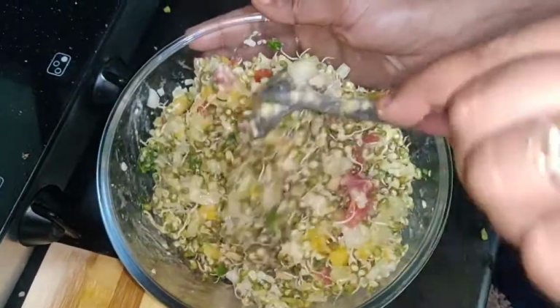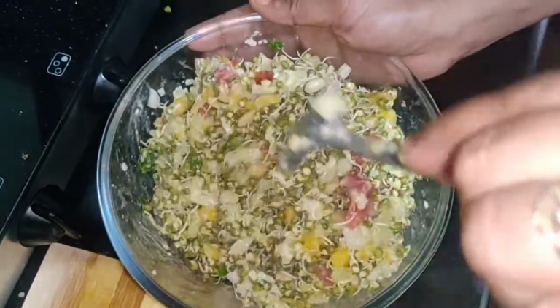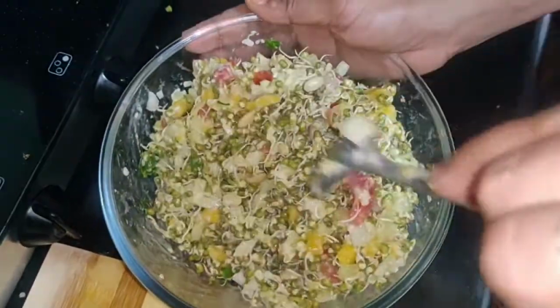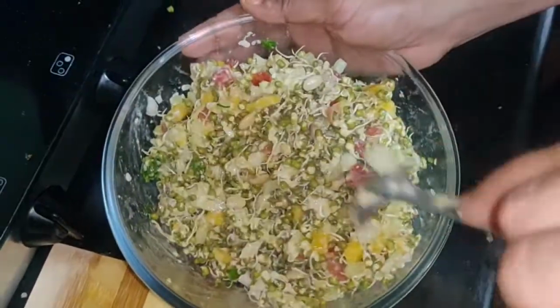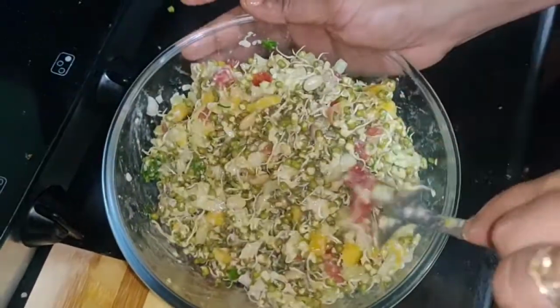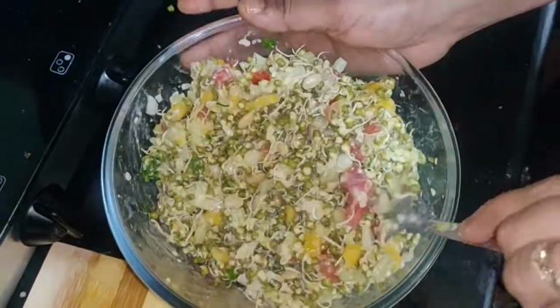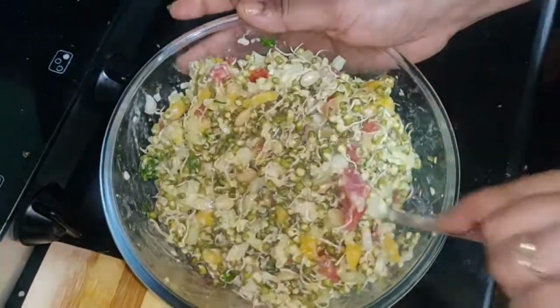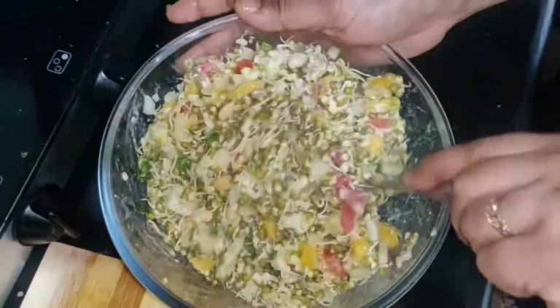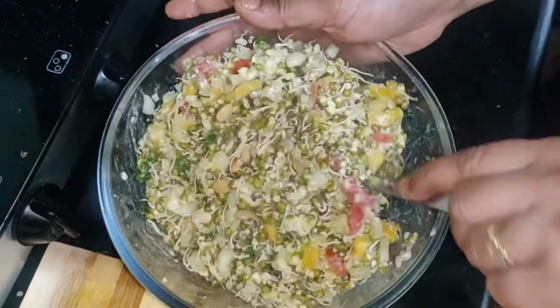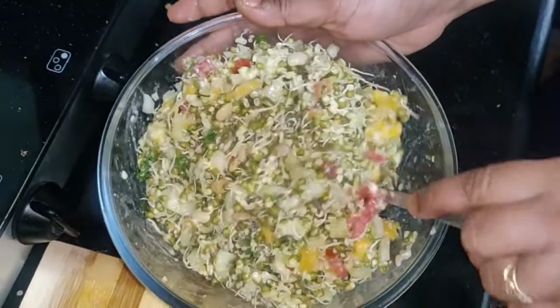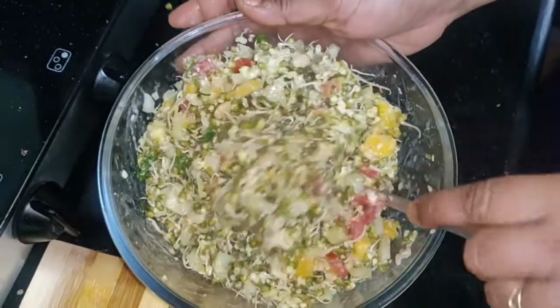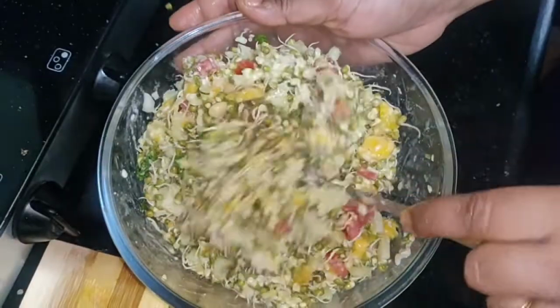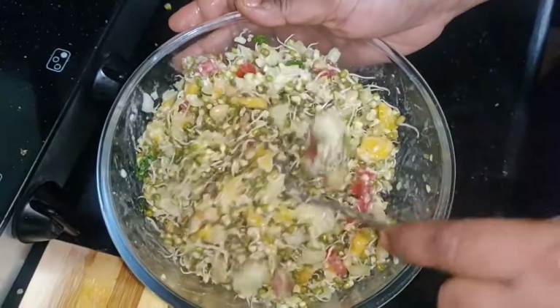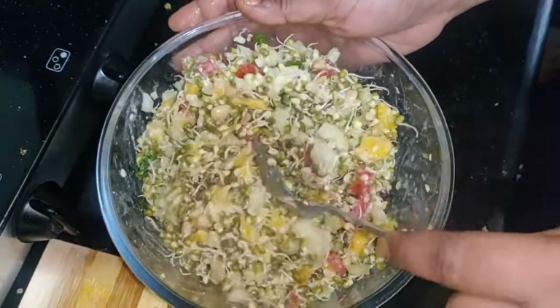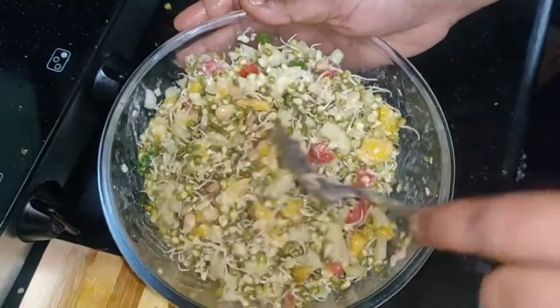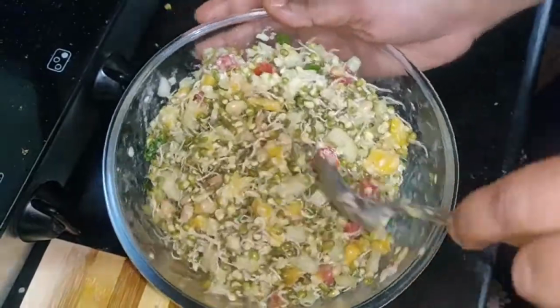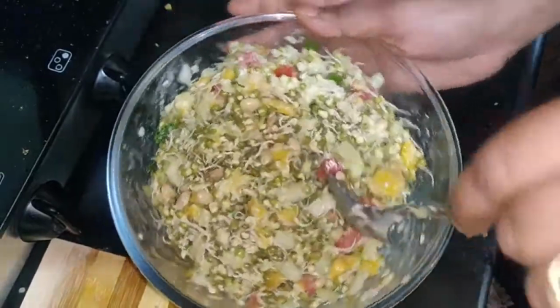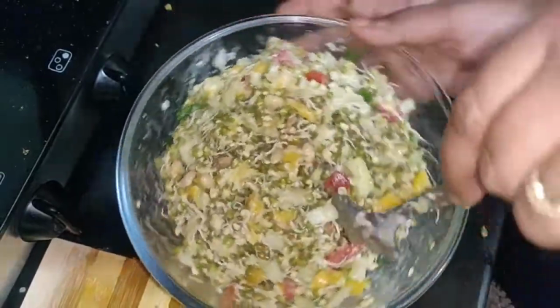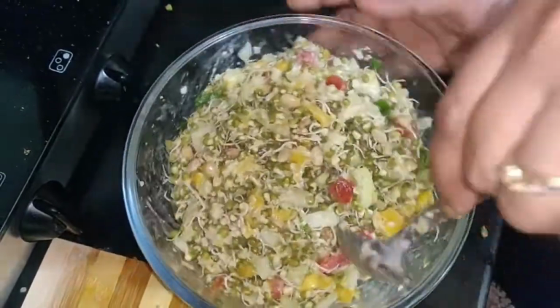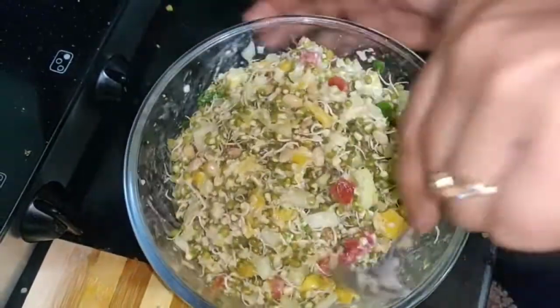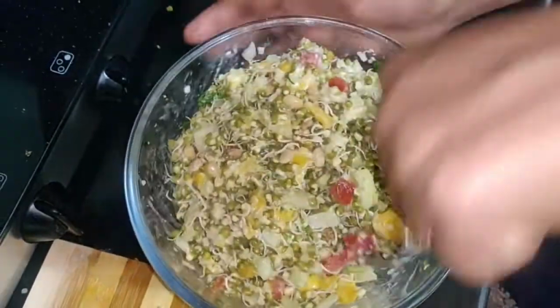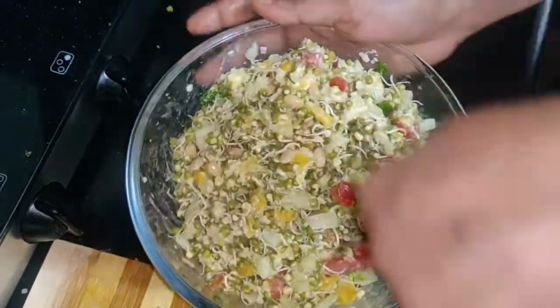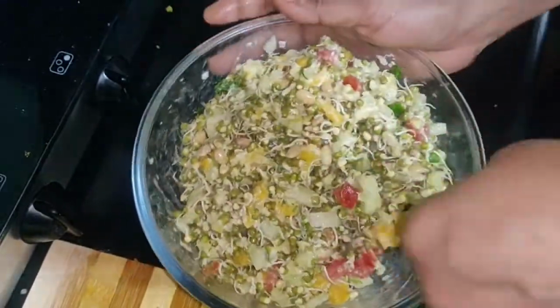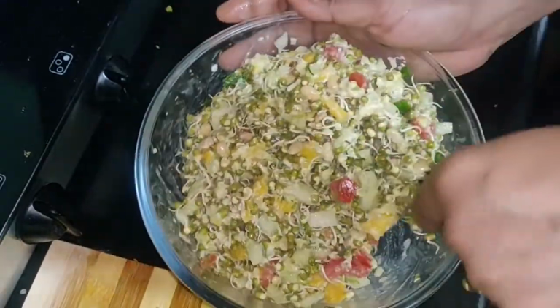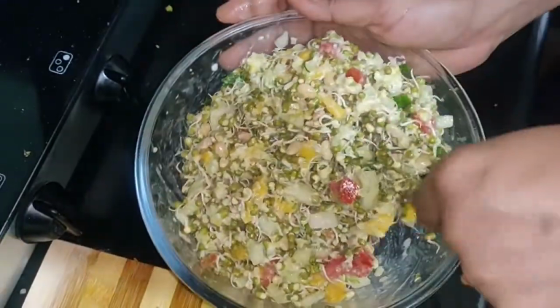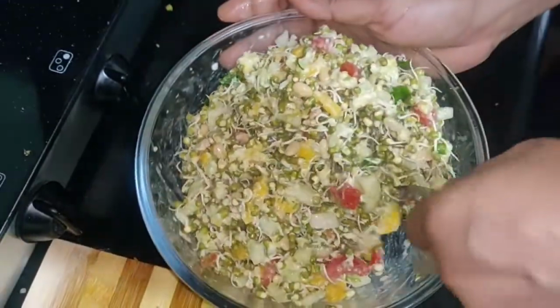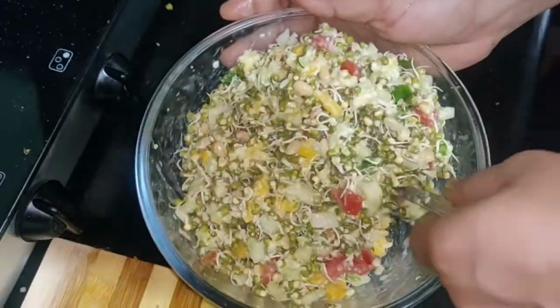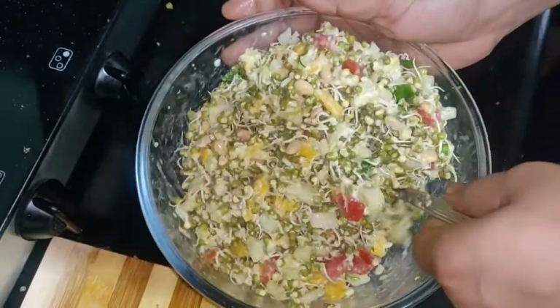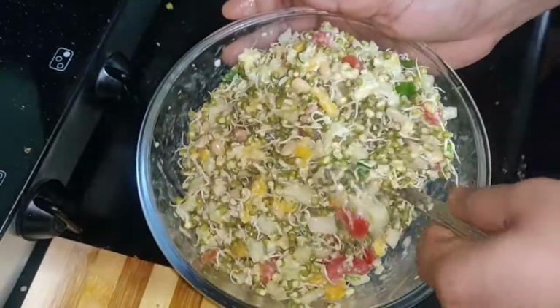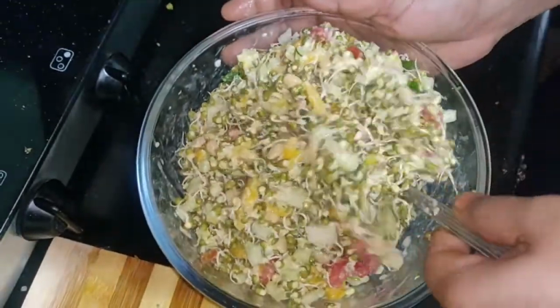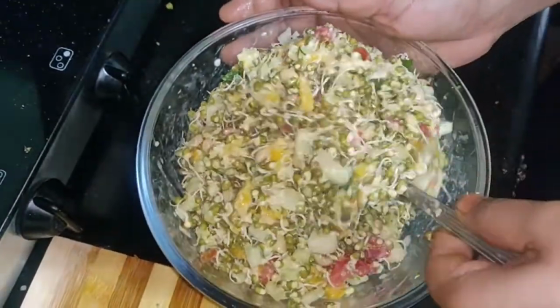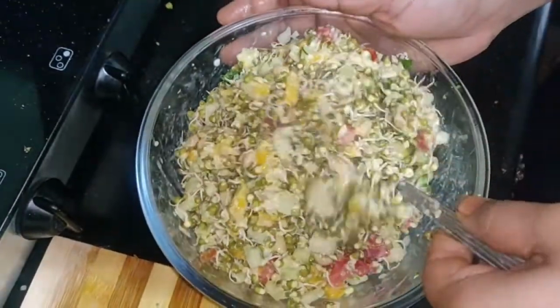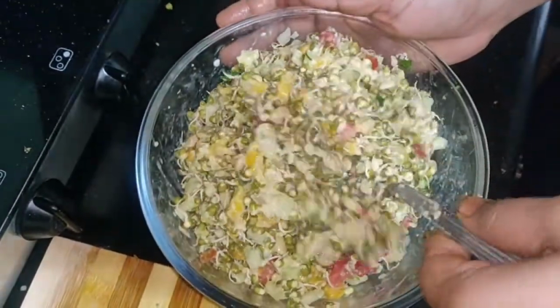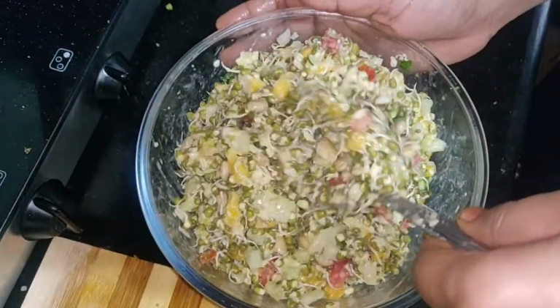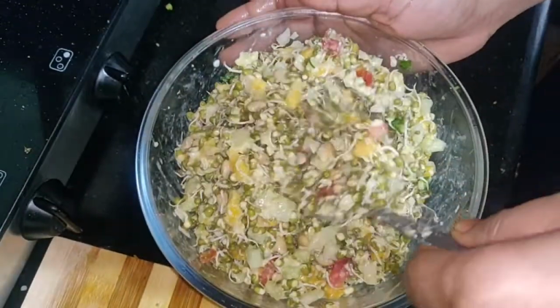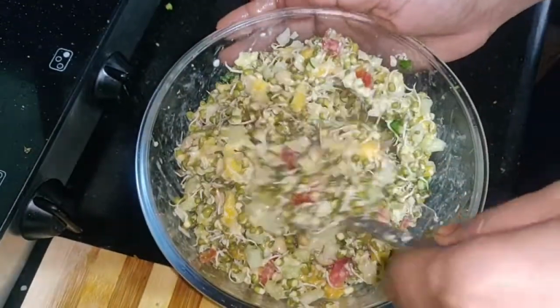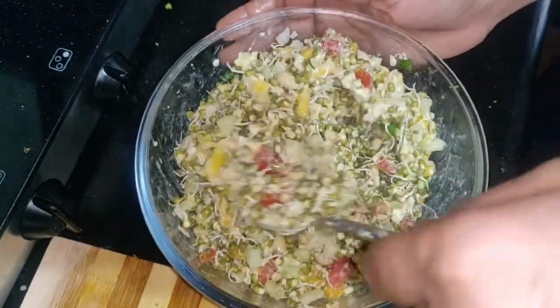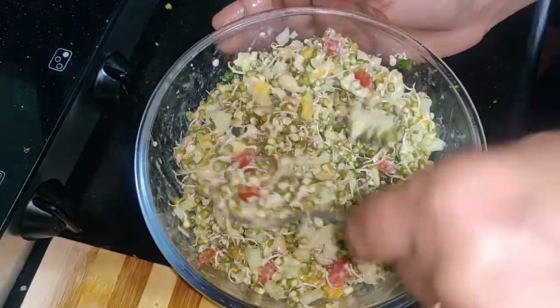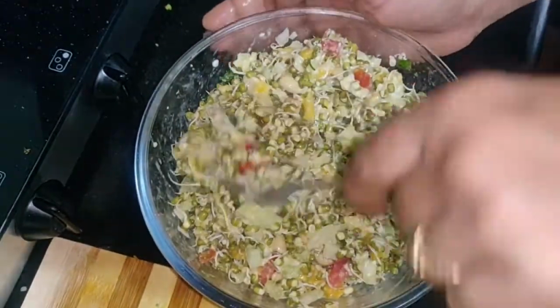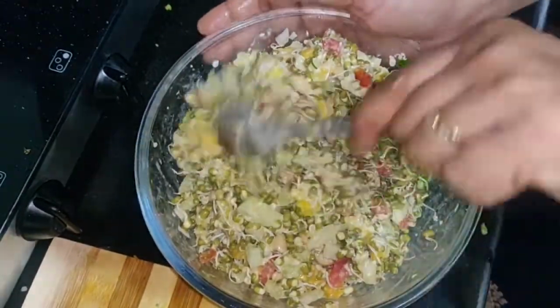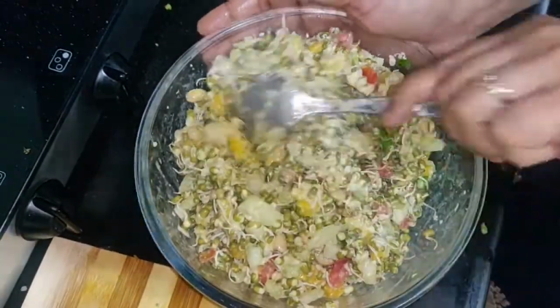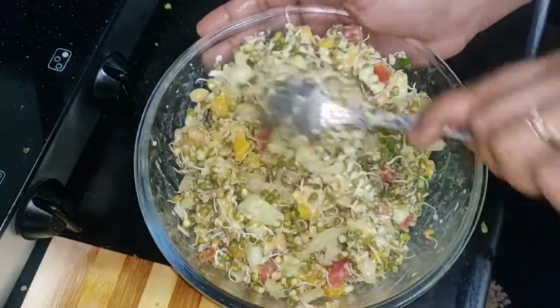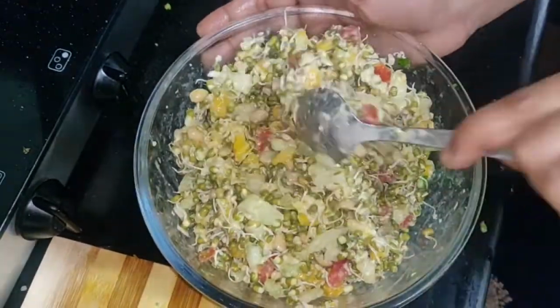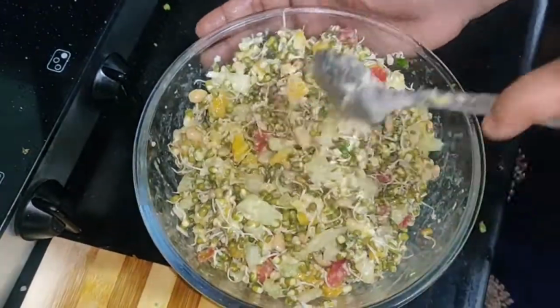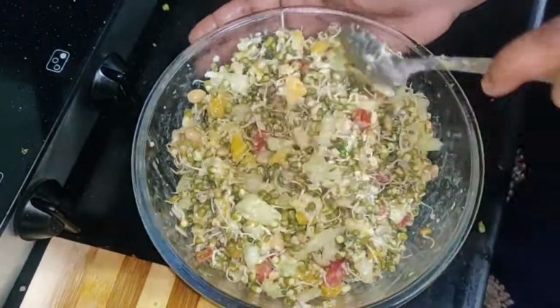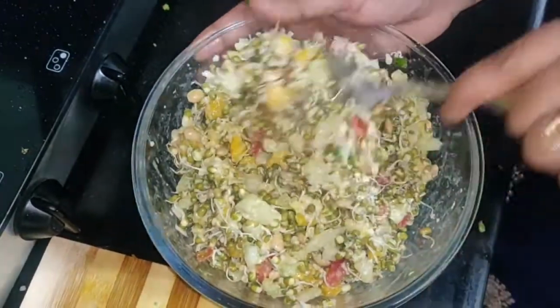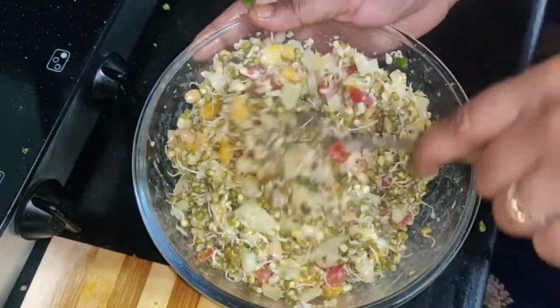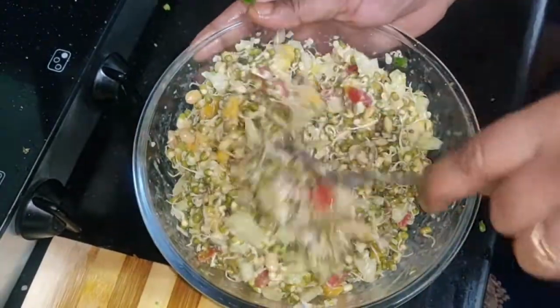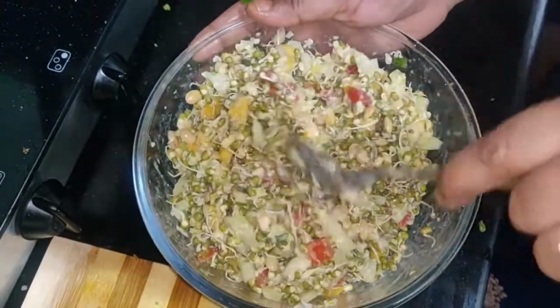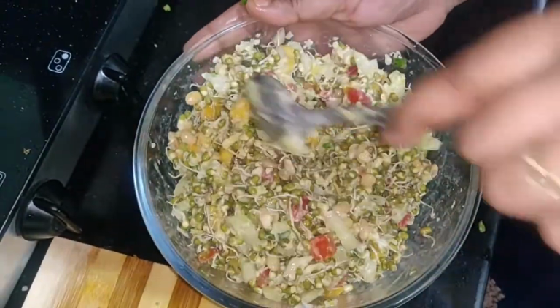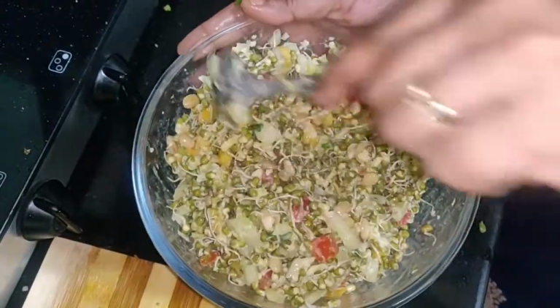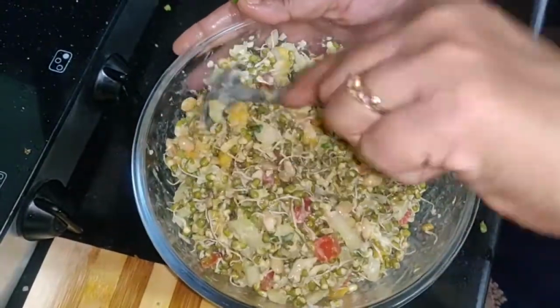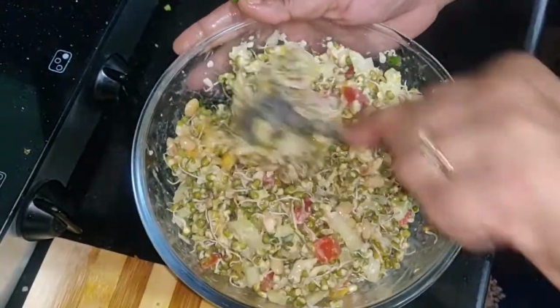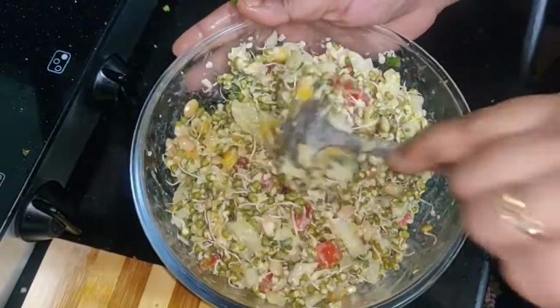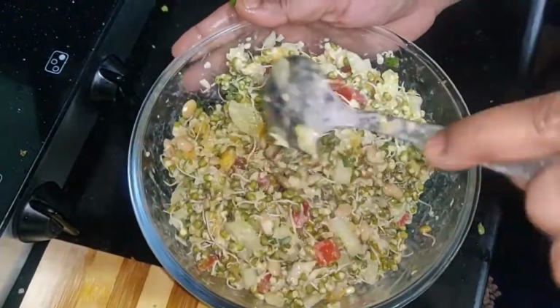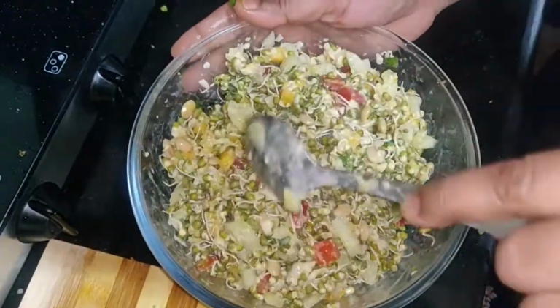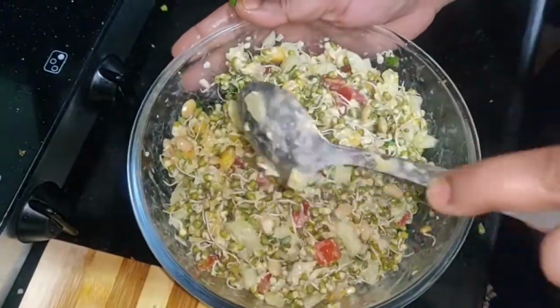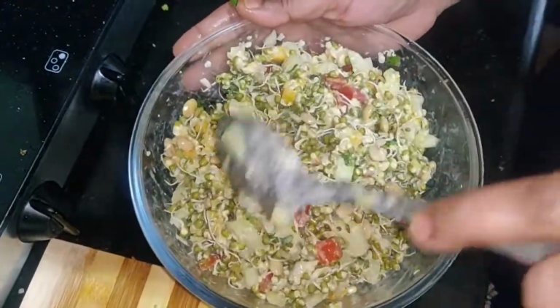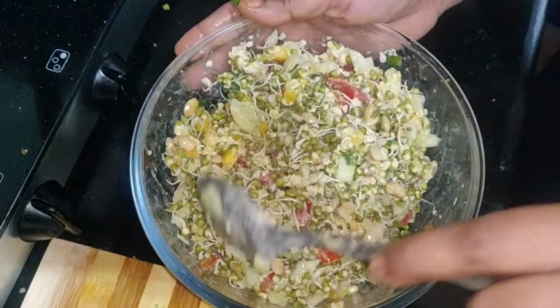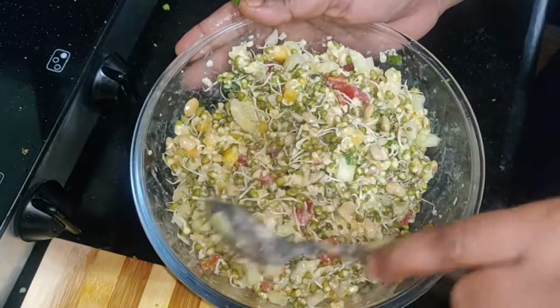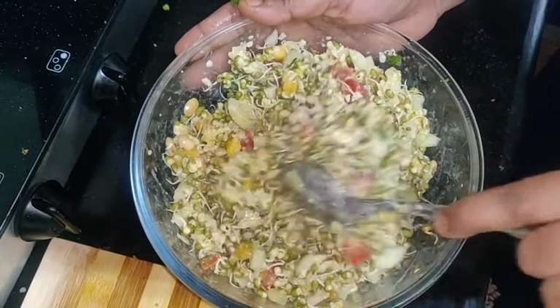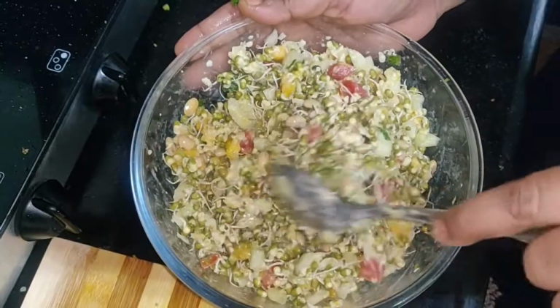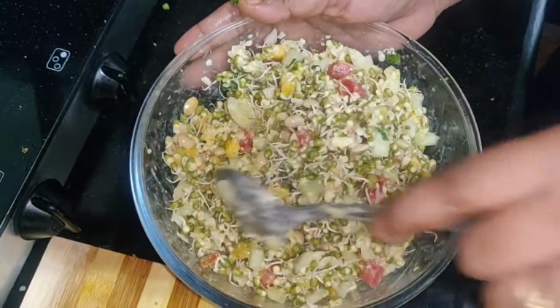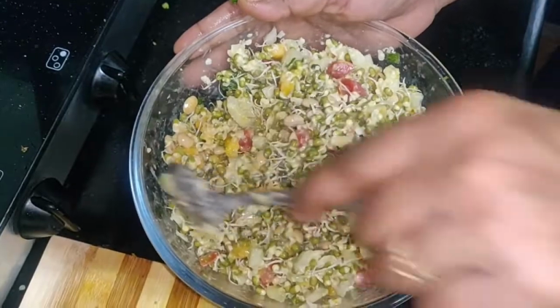Look, this is our sprout ready. It will also be good for your children — this will be very good for them.